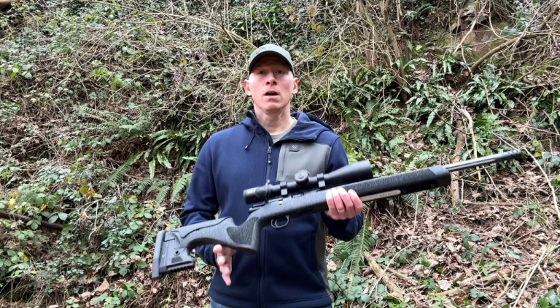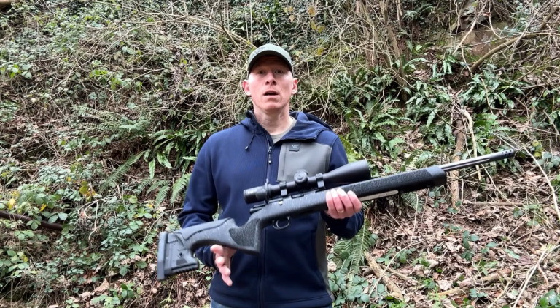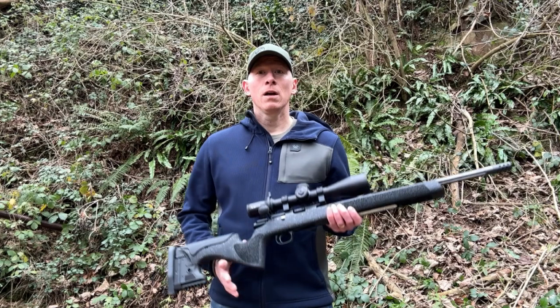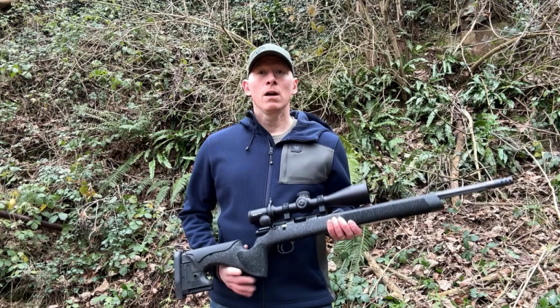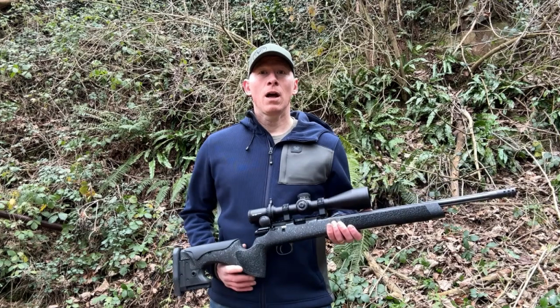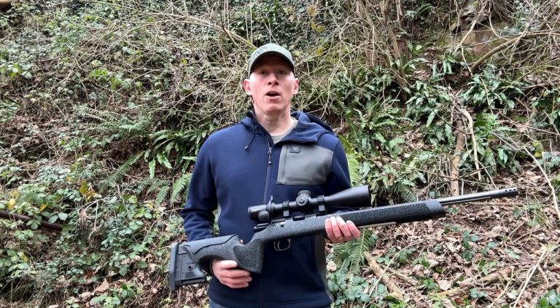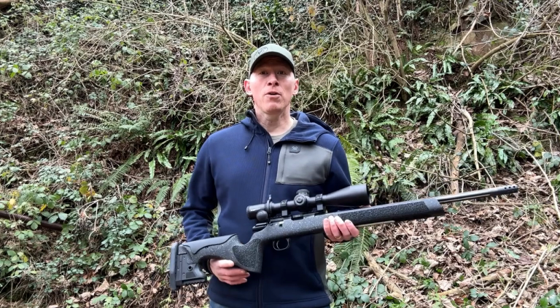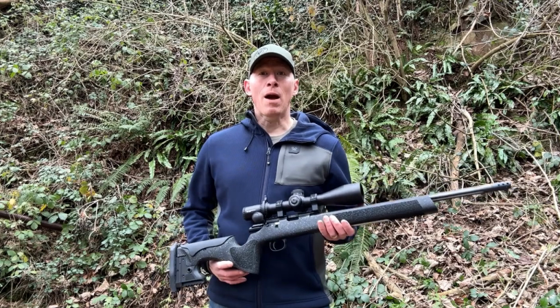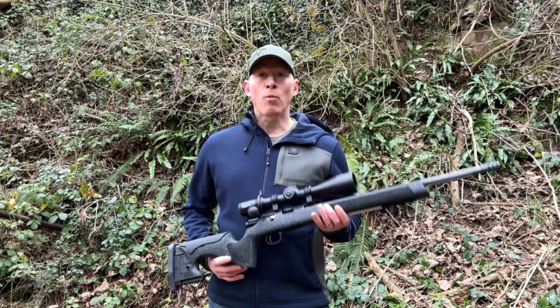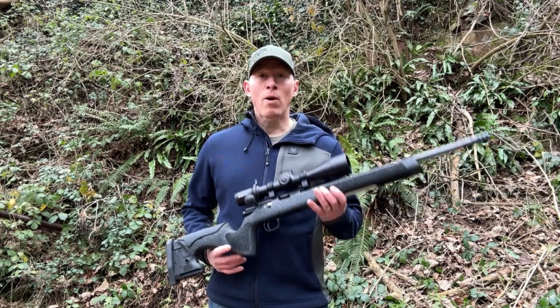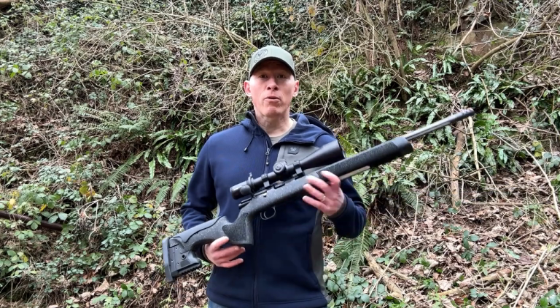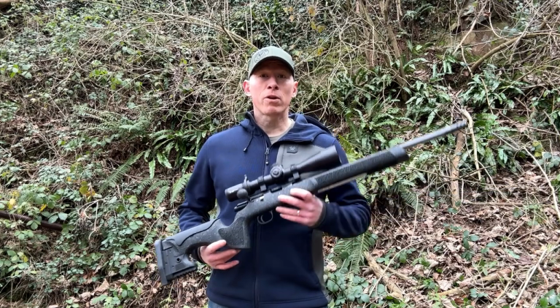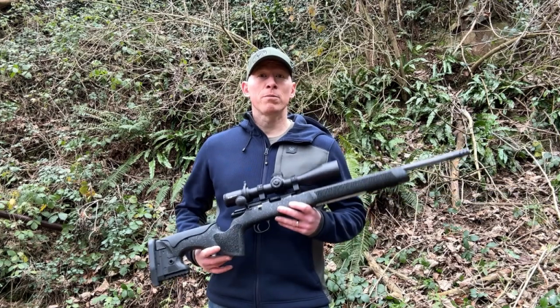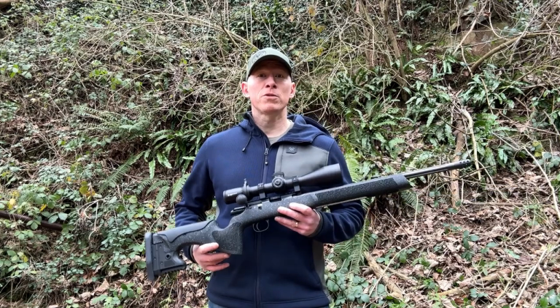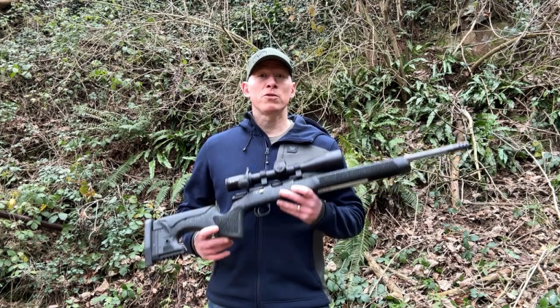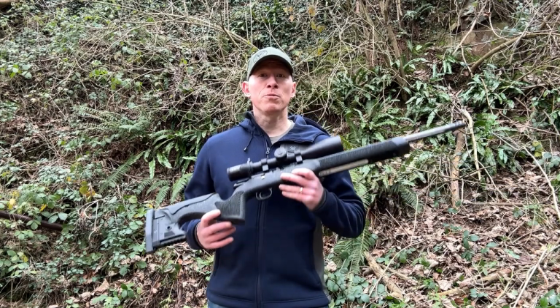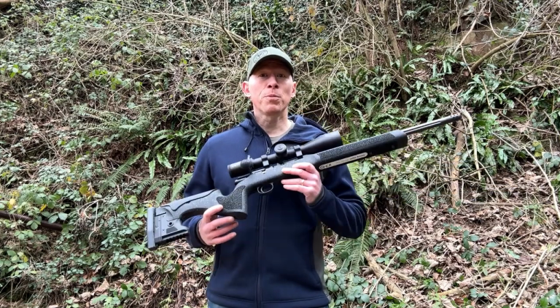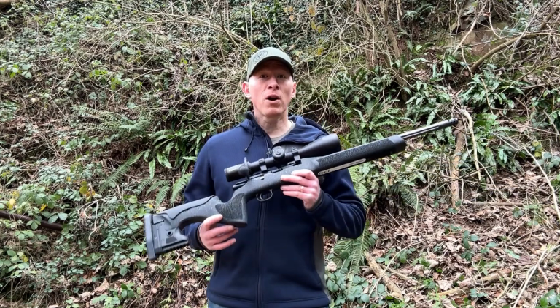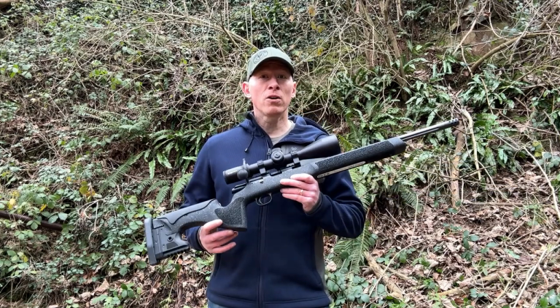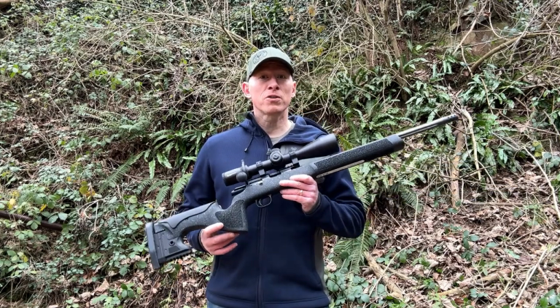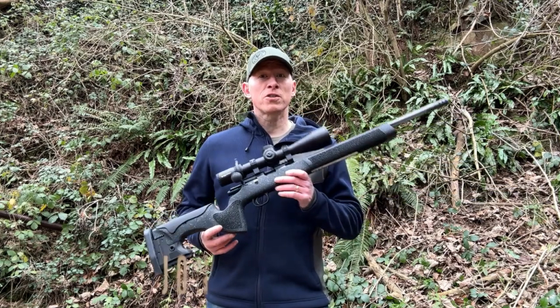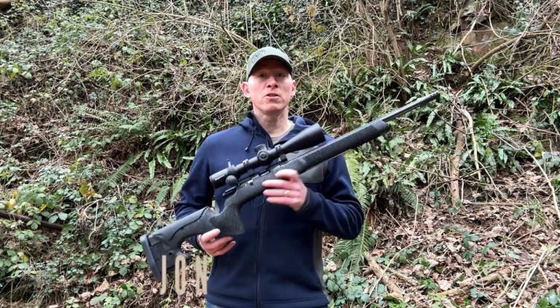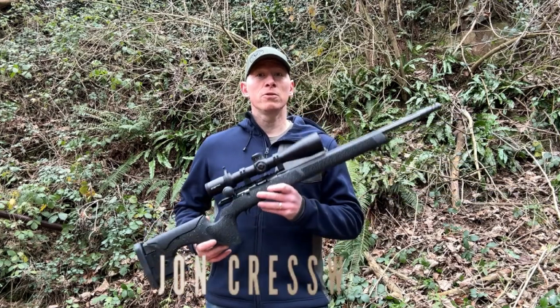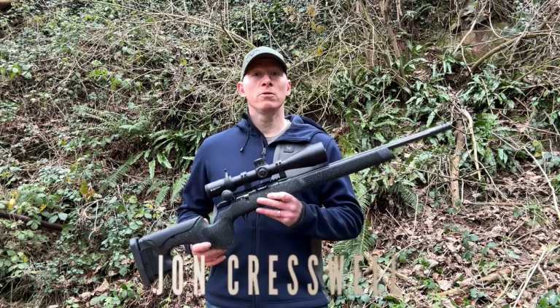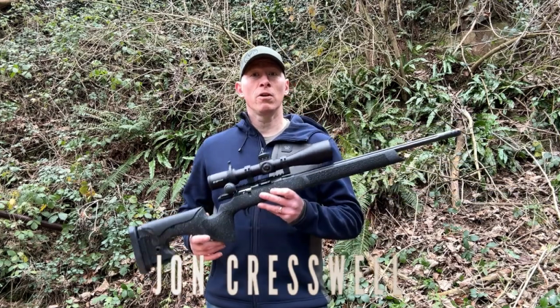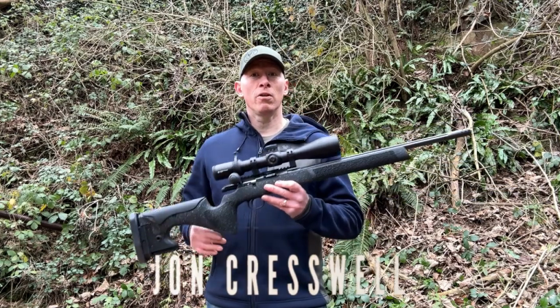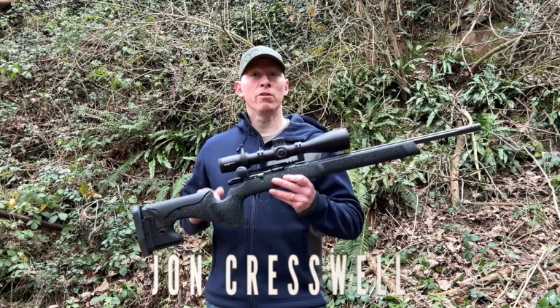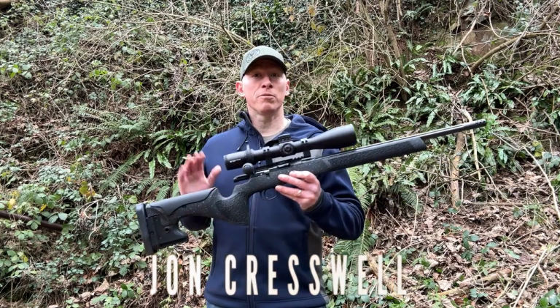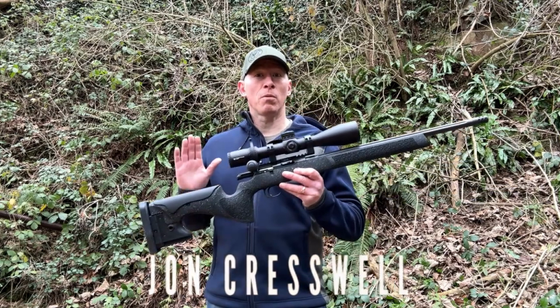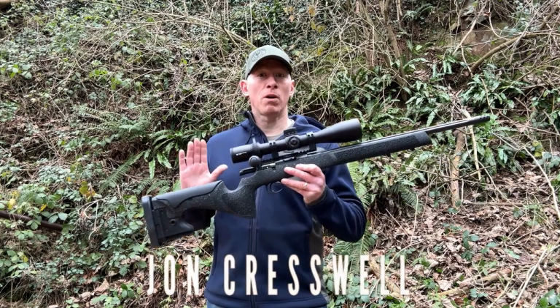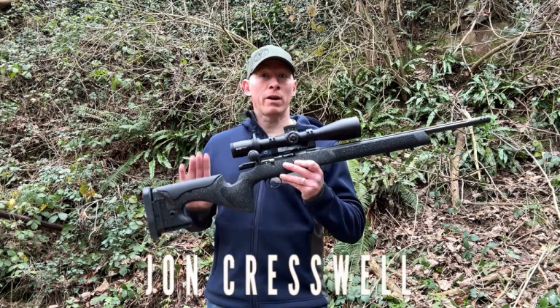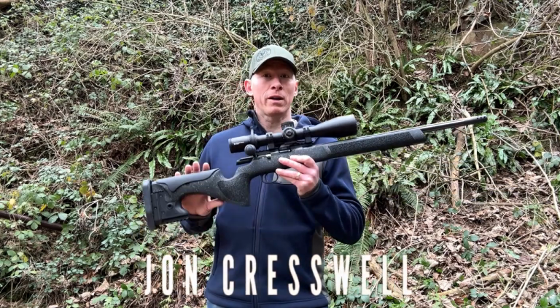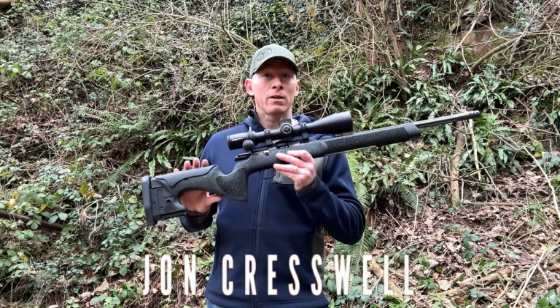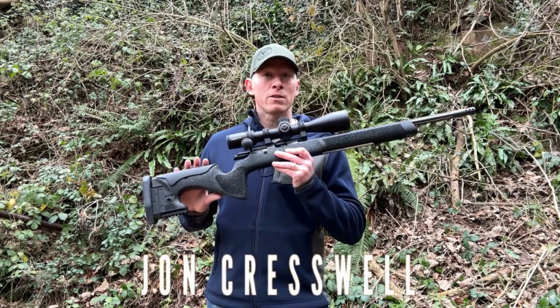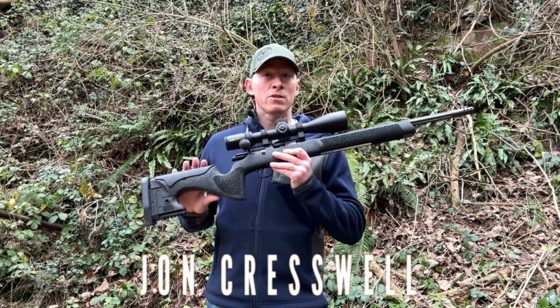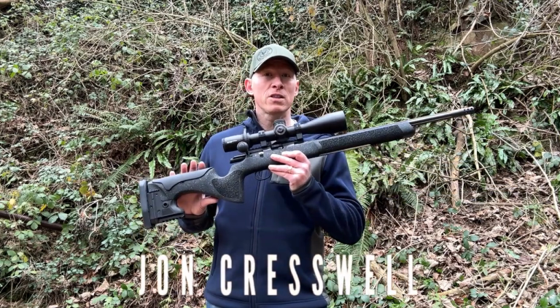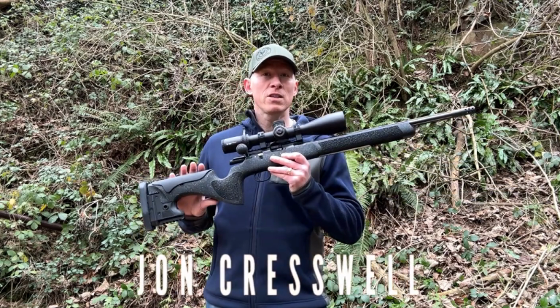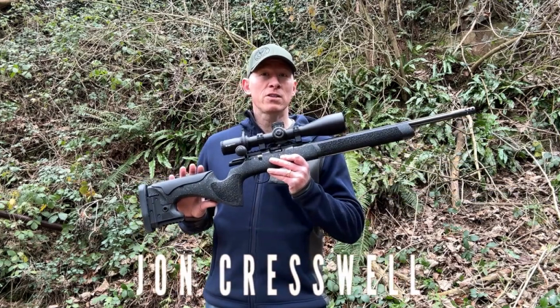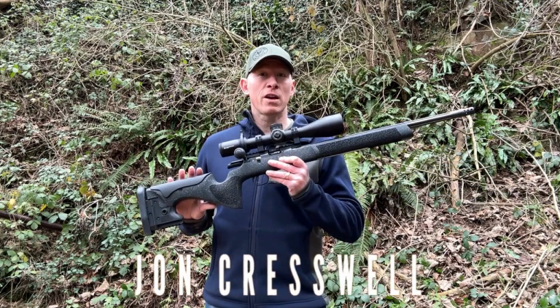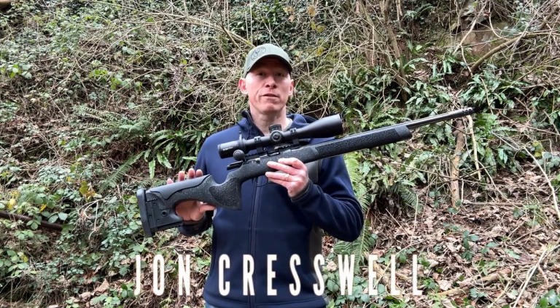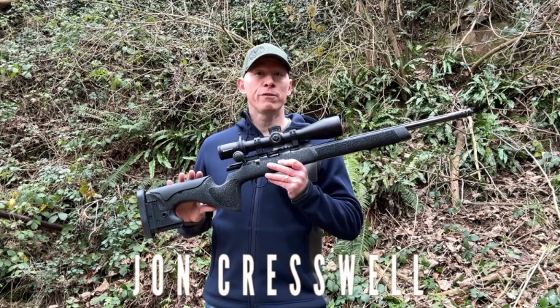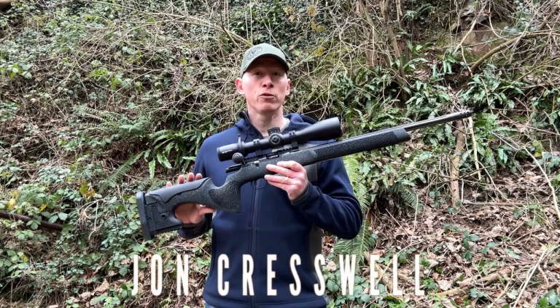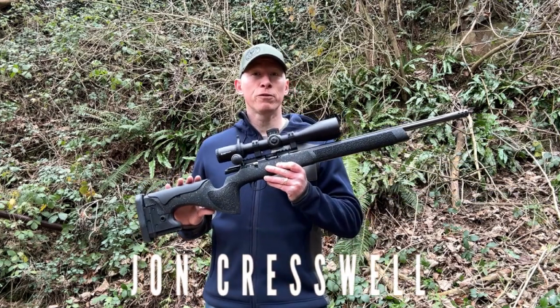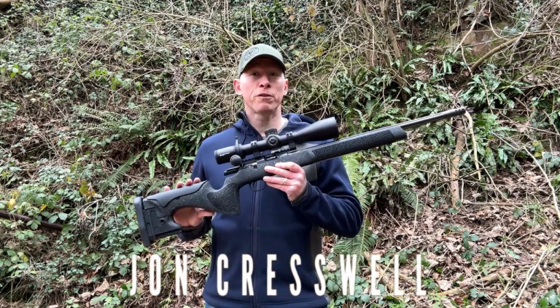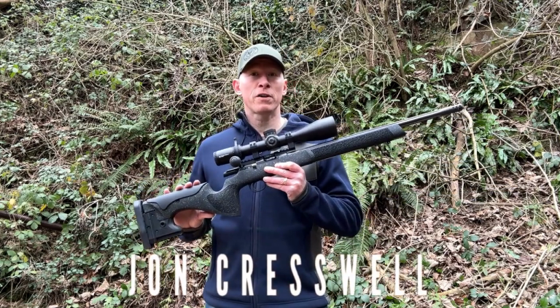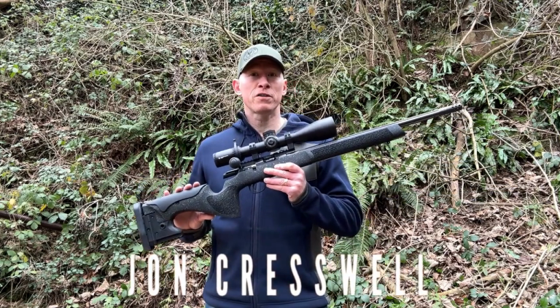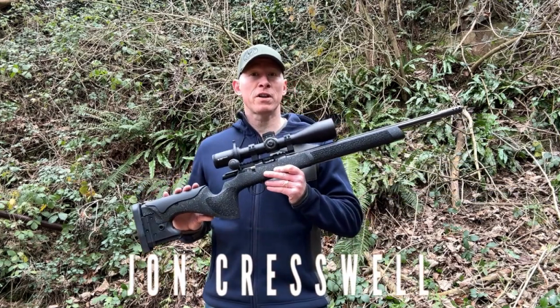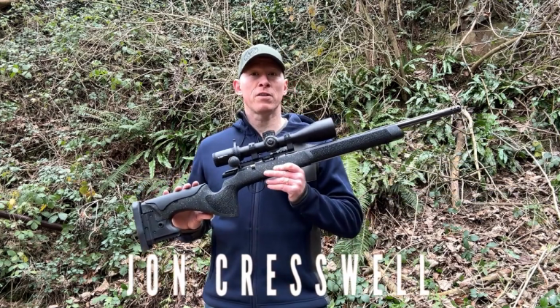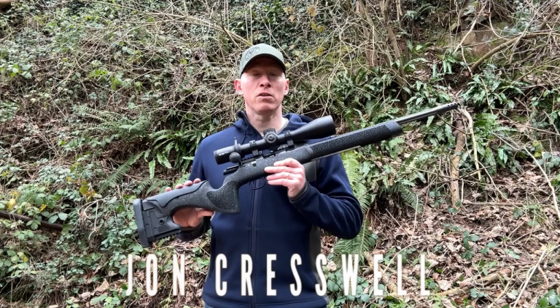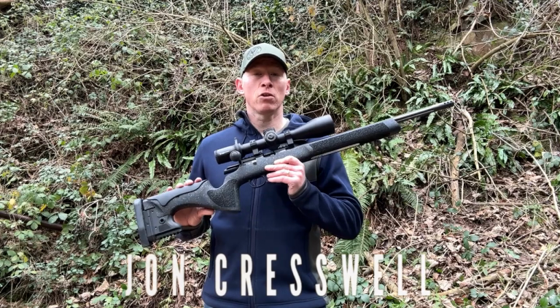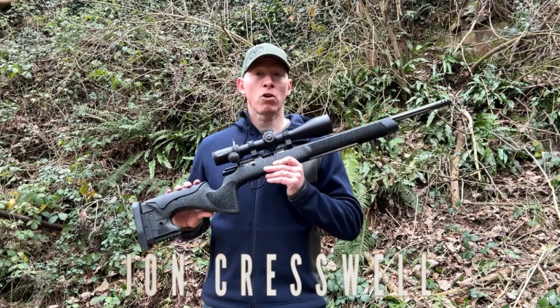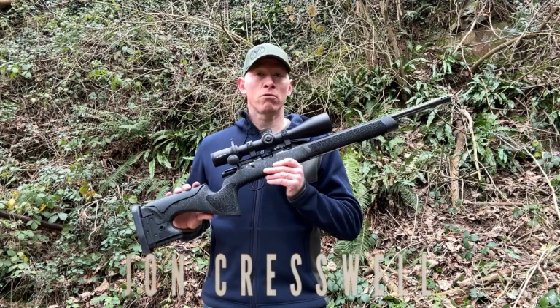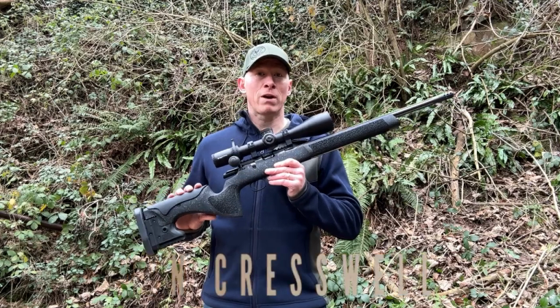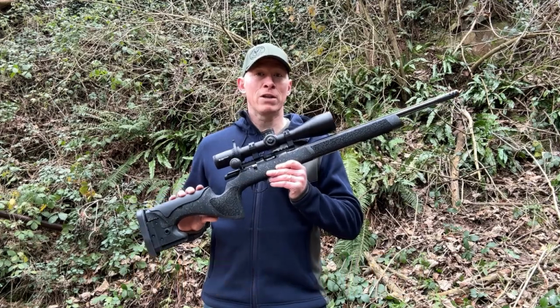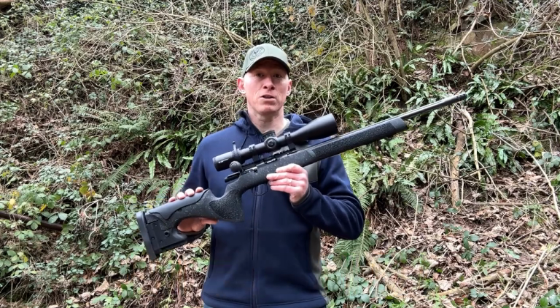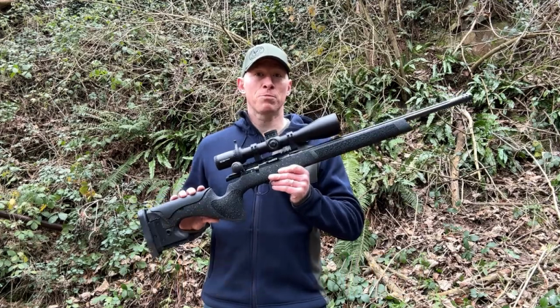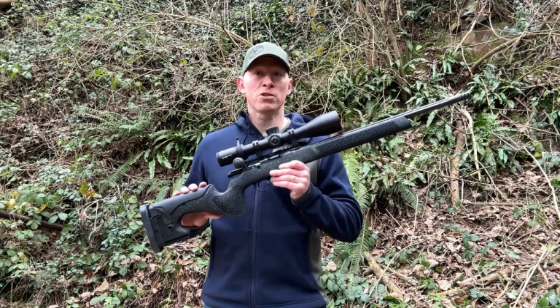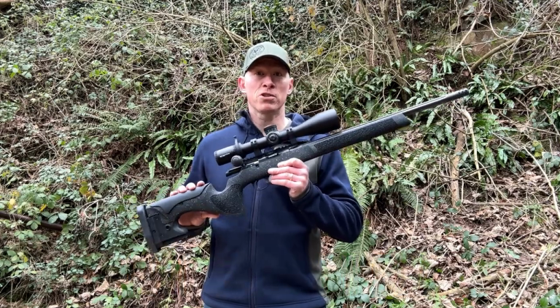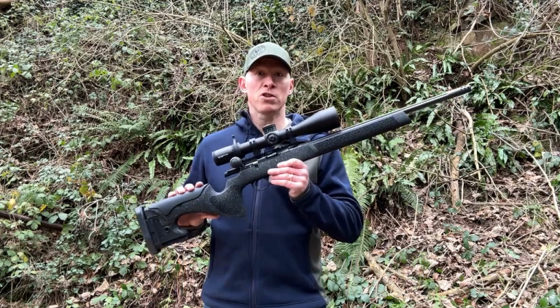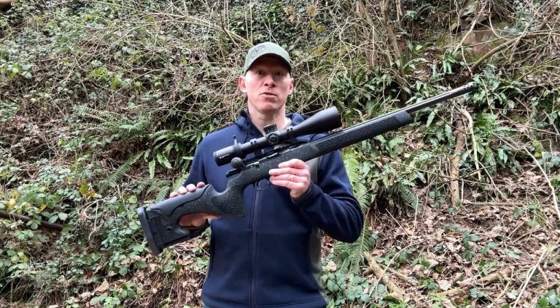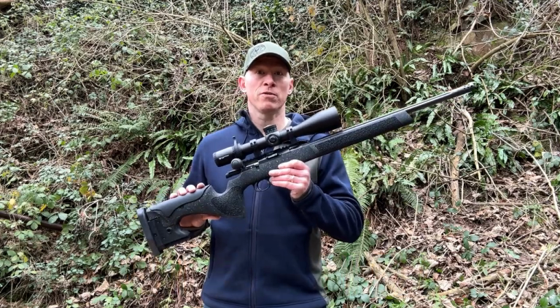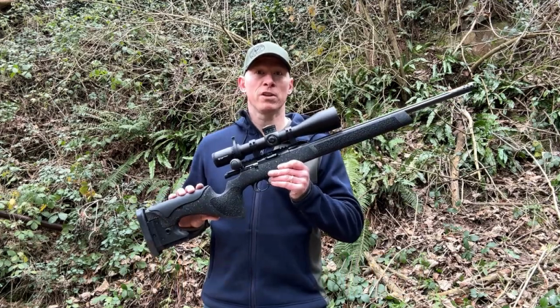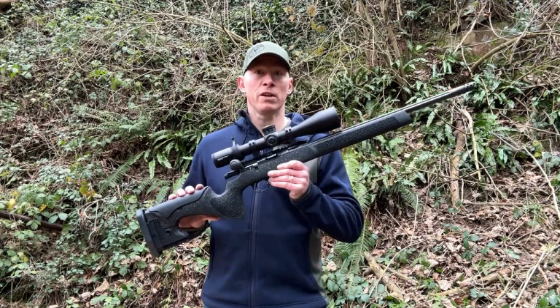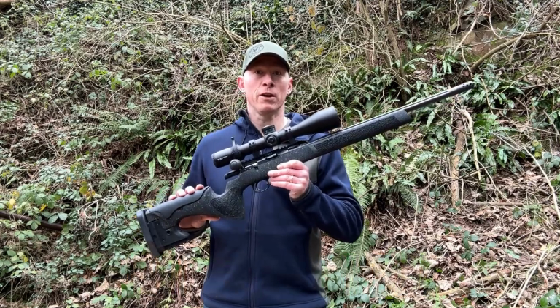Hello and welcome to part 2 of my CZ457 Long Range Precision video.